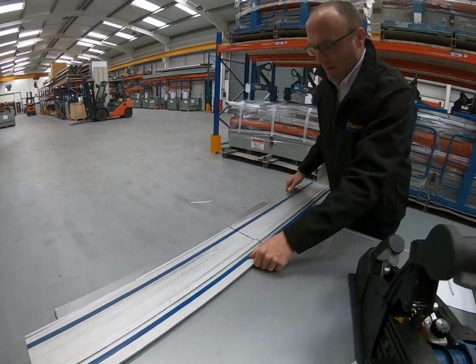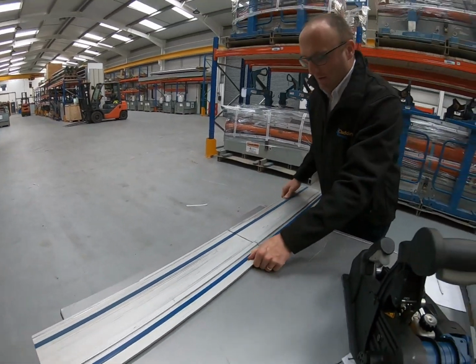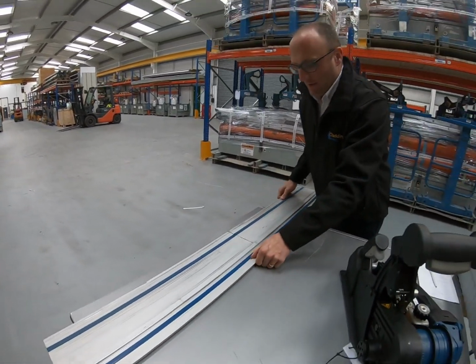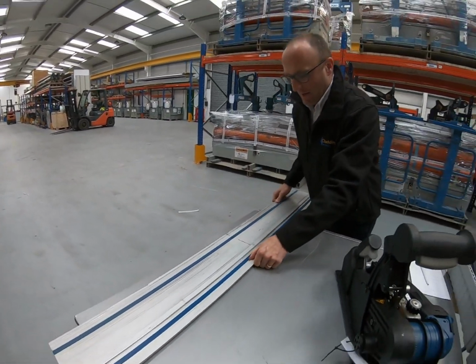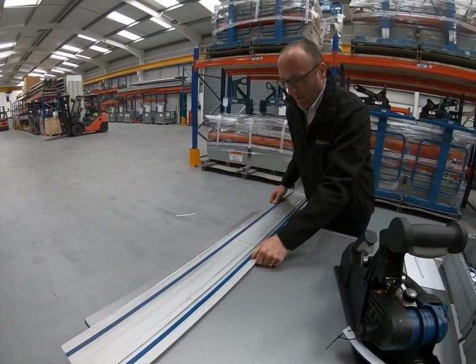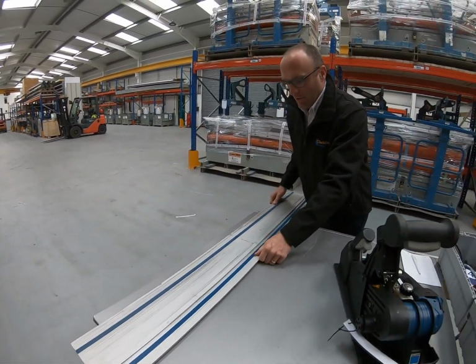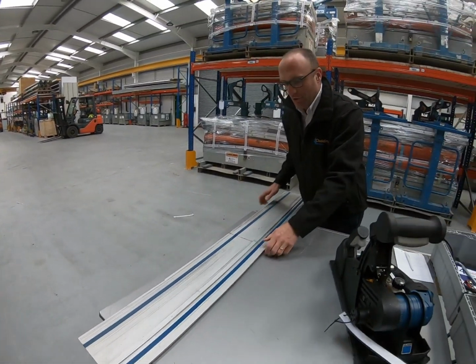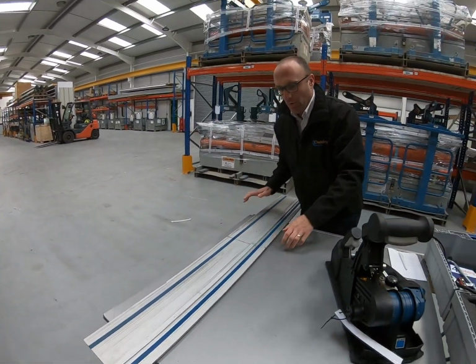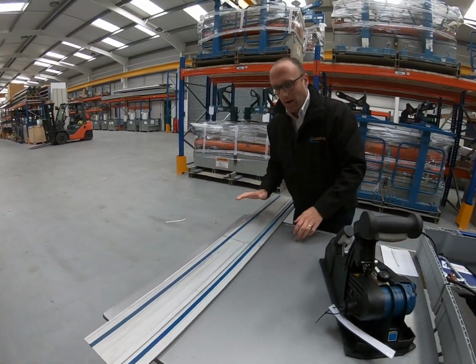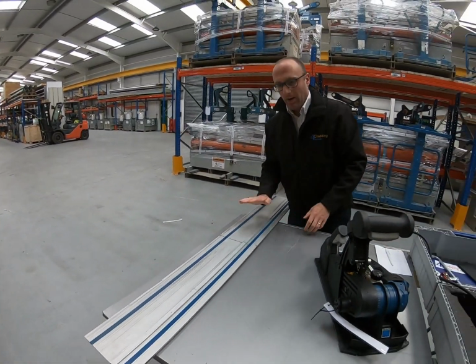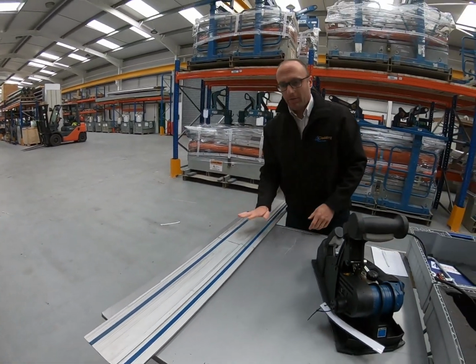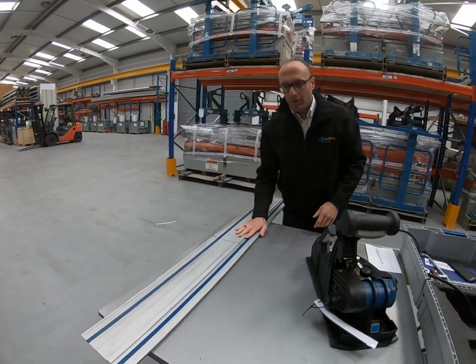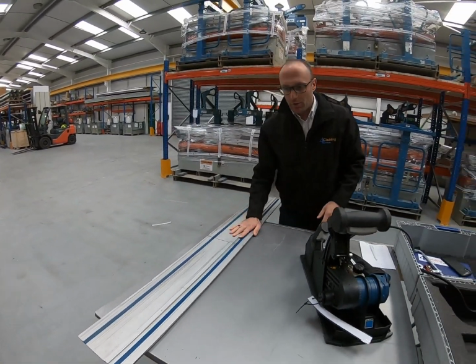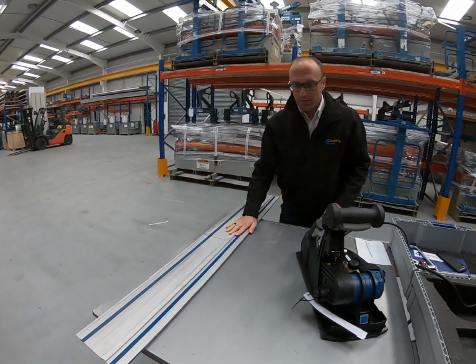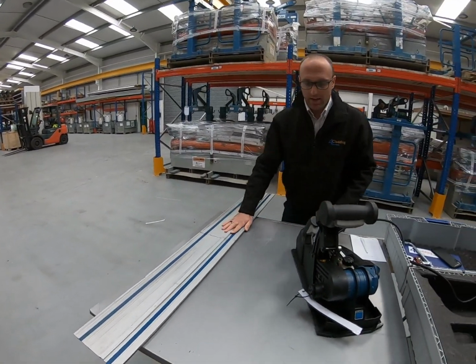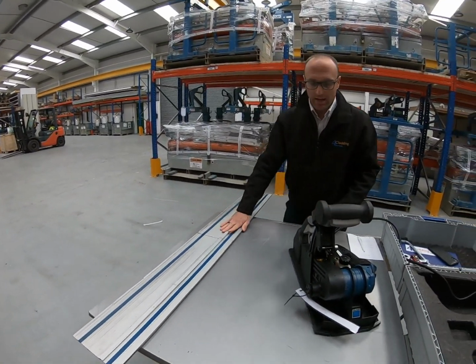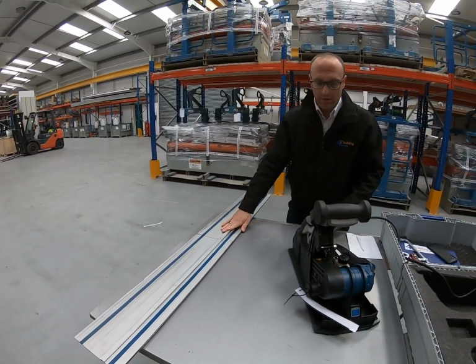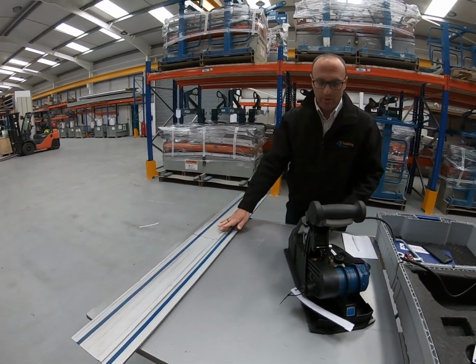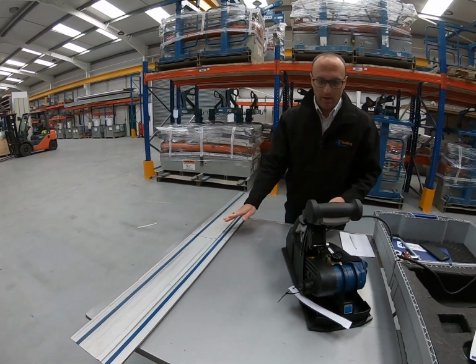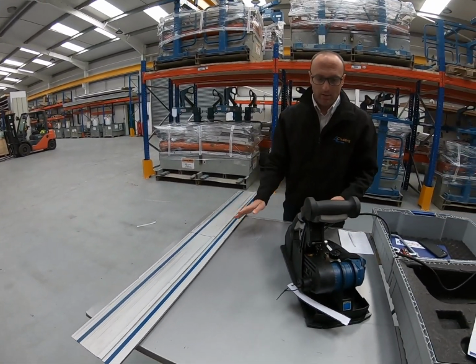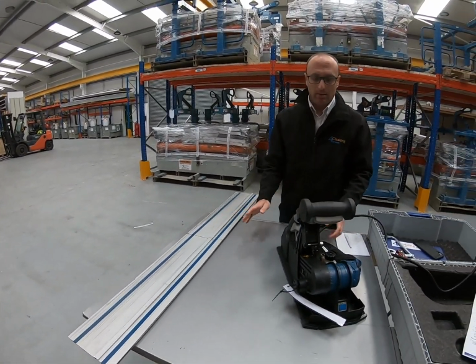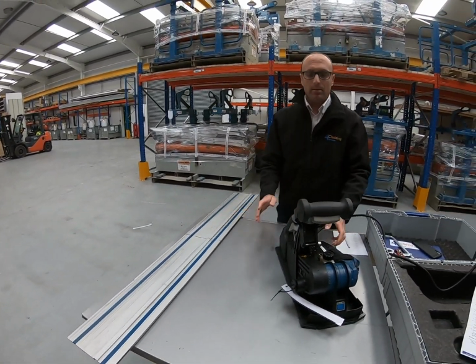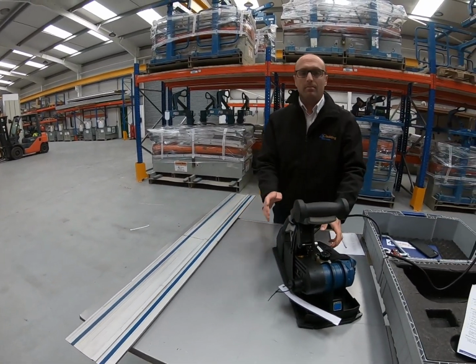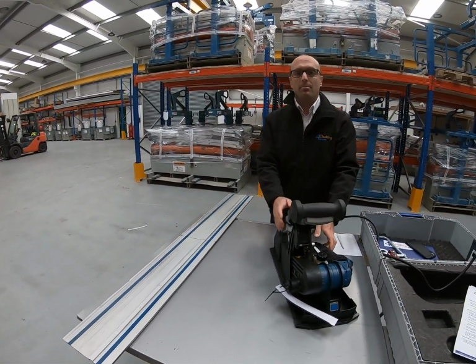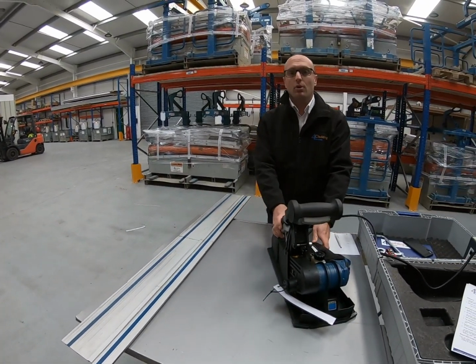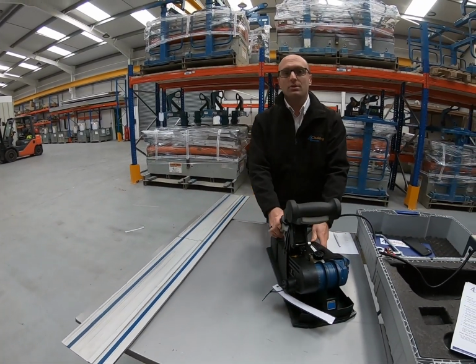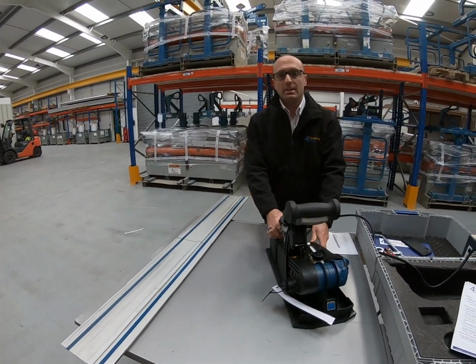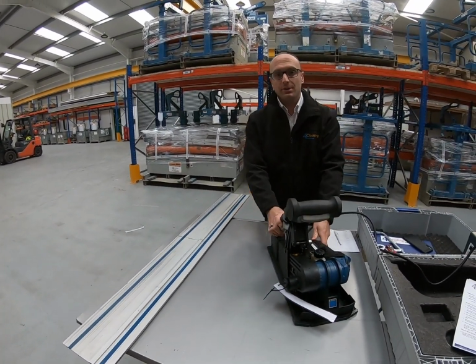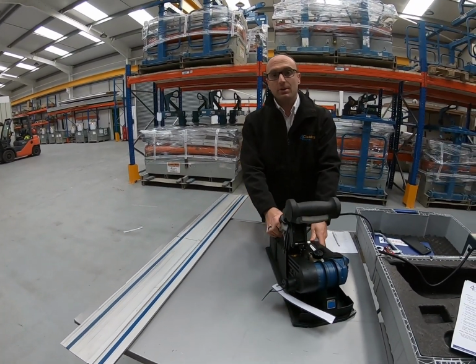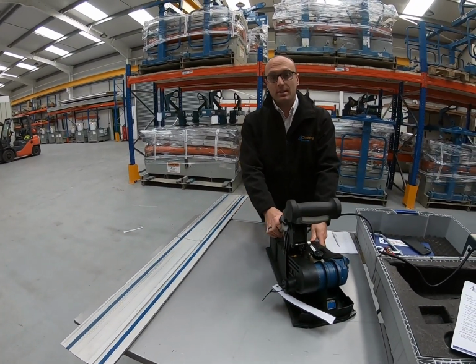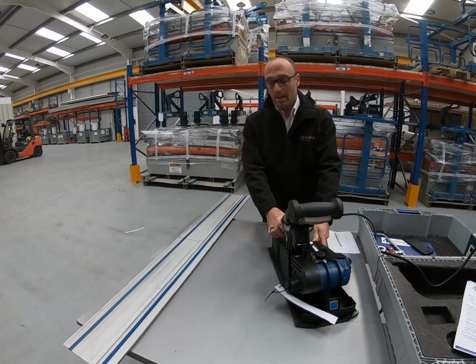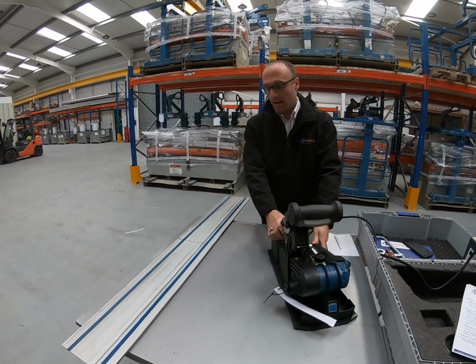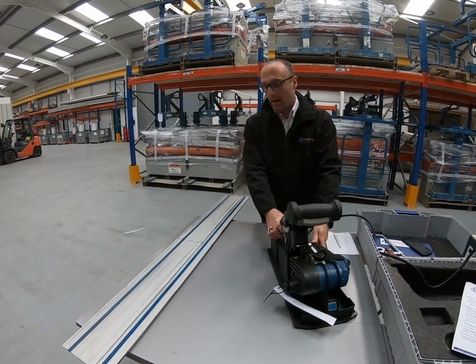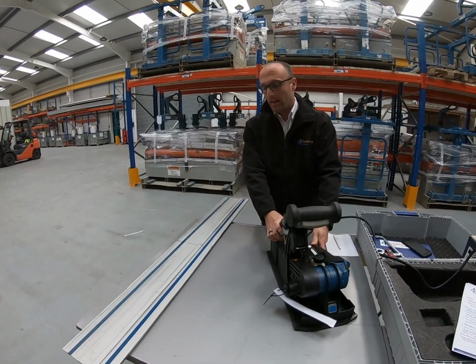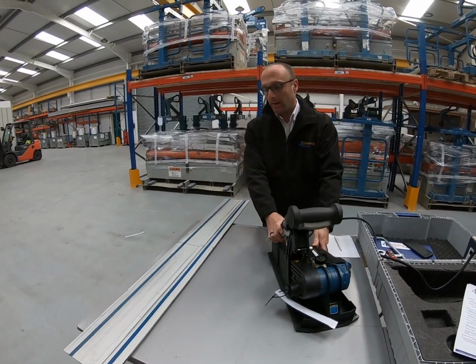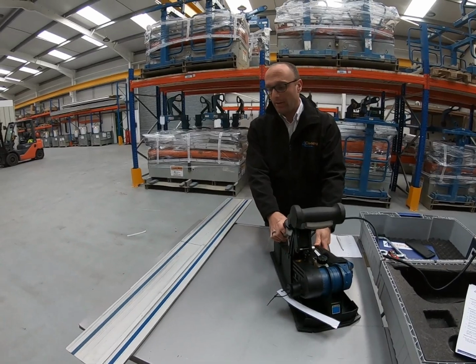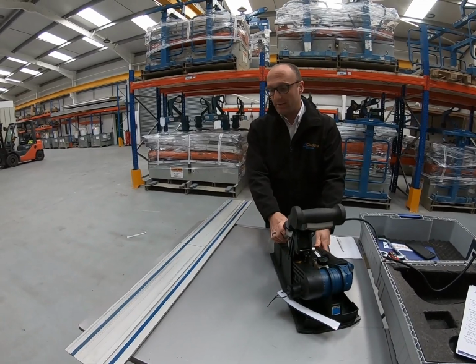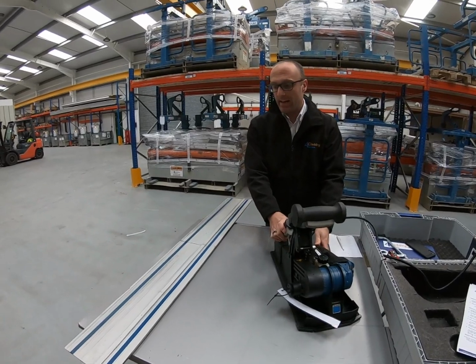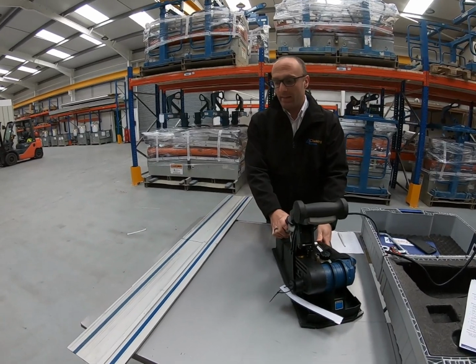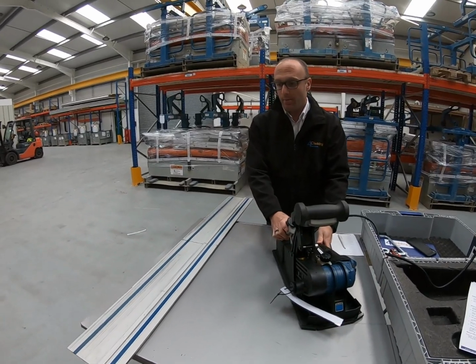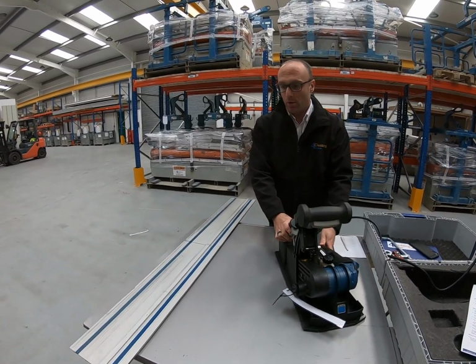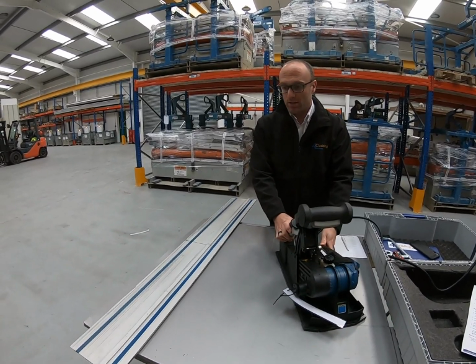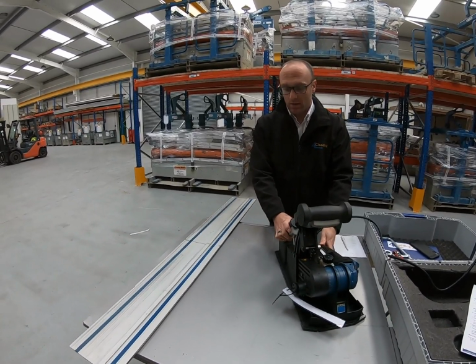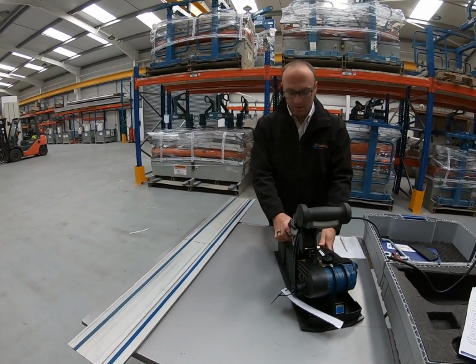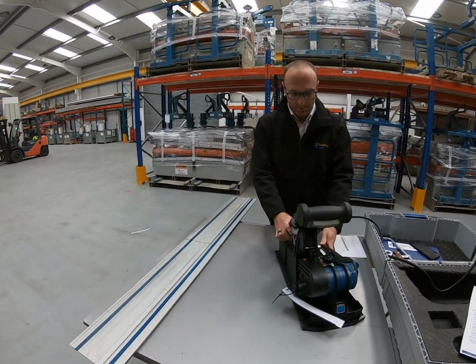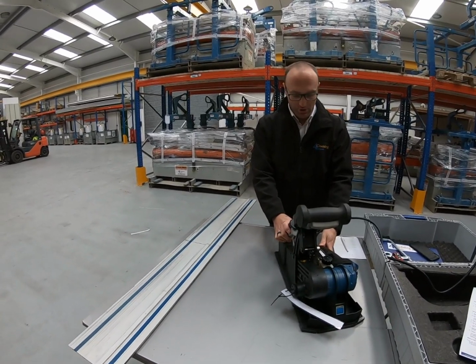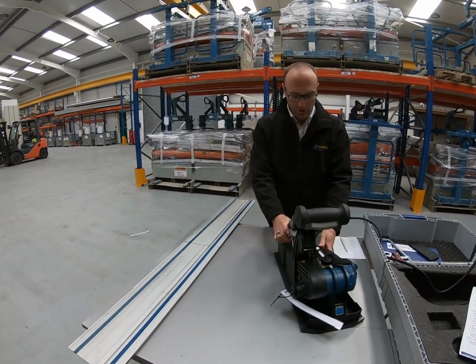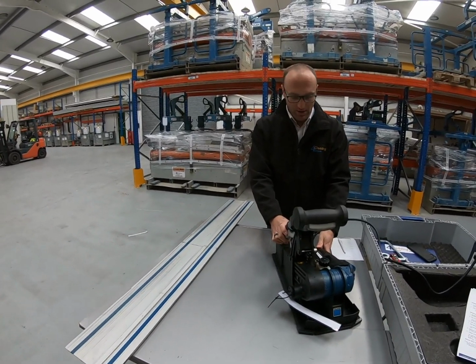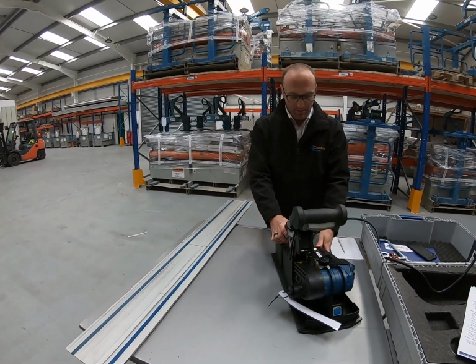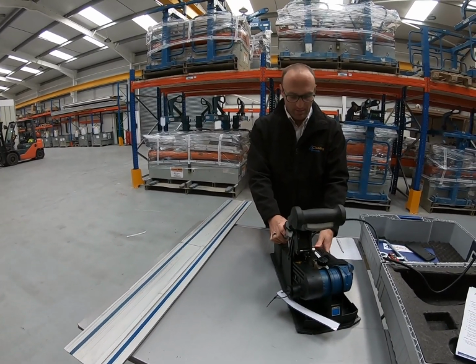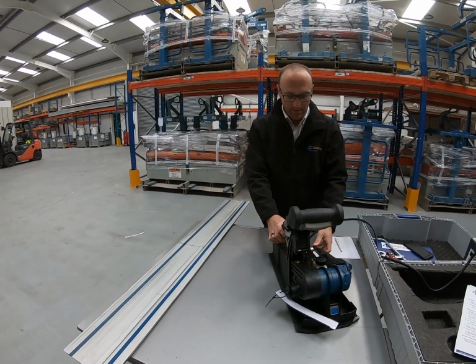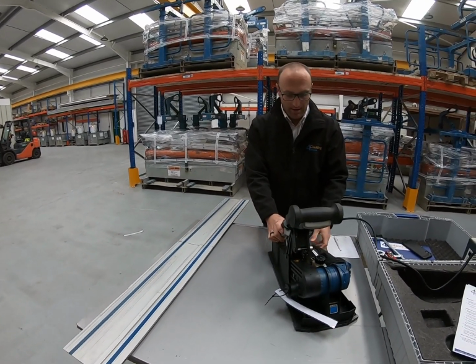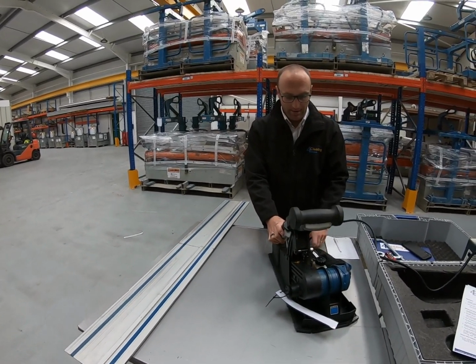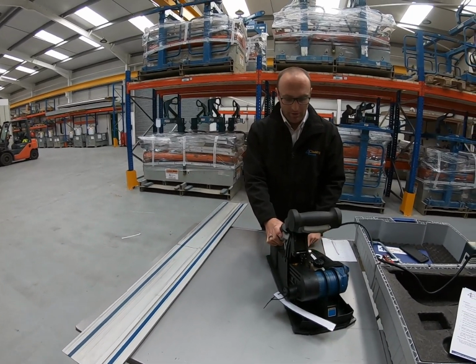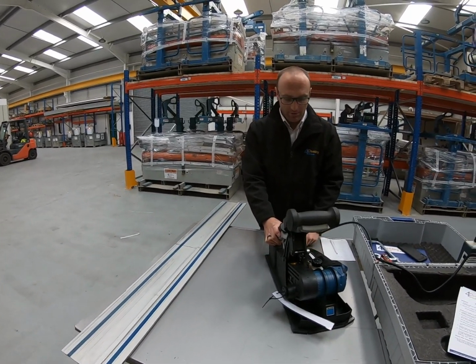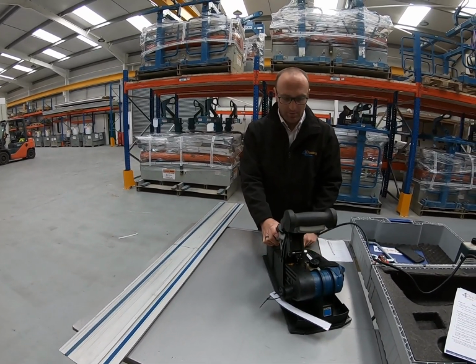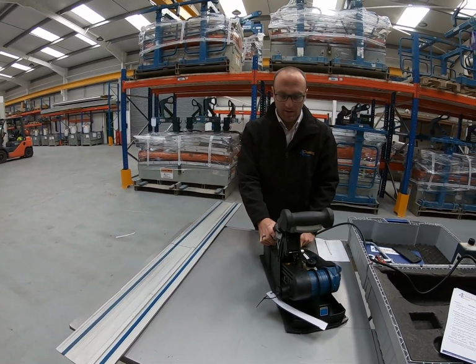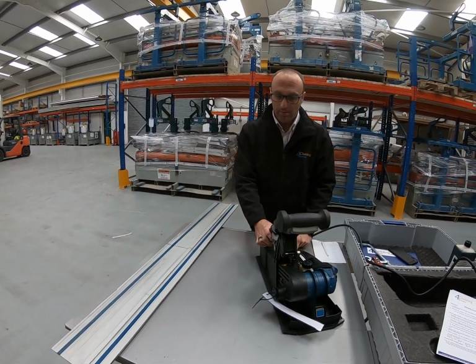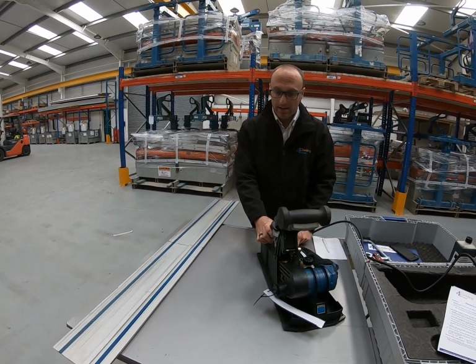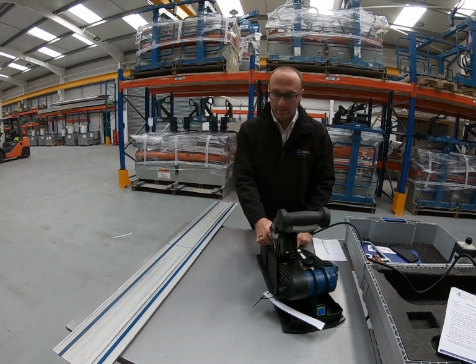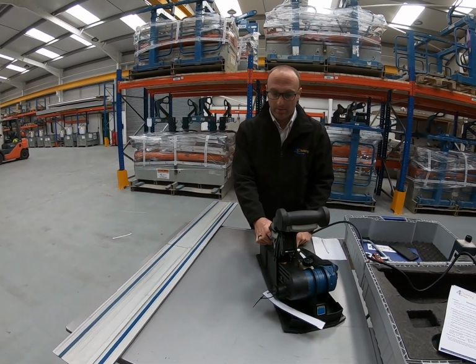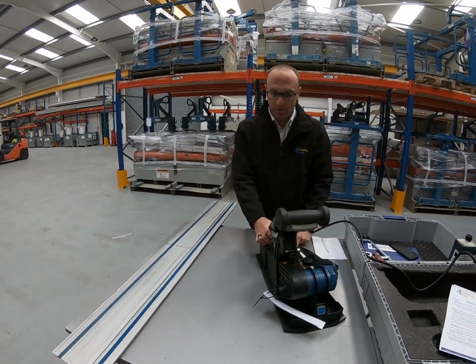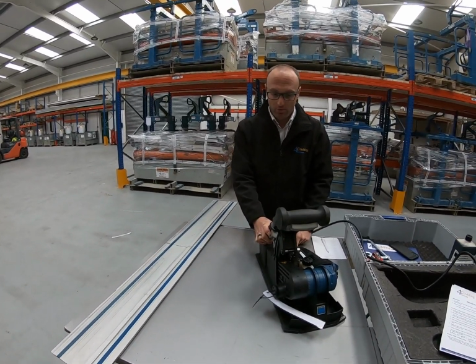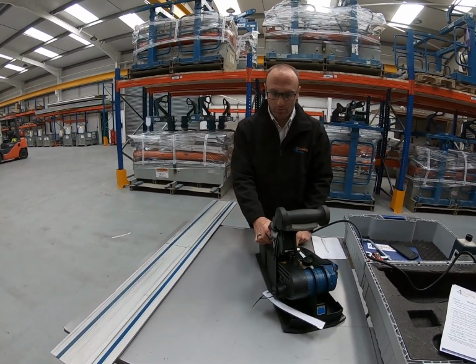You don't have to use the guide rail, but it does allow you to get the most out of the machine and it does provide better performance.